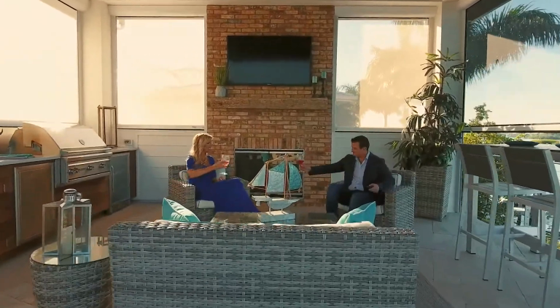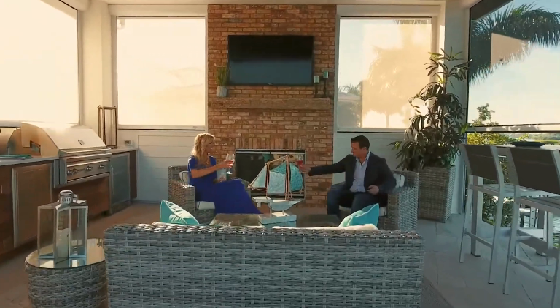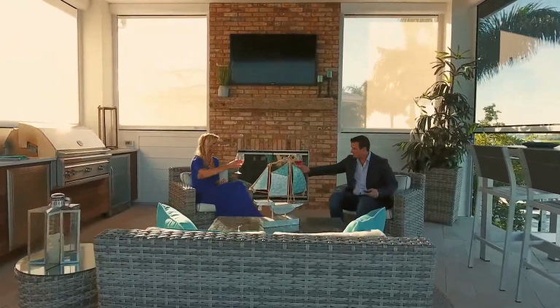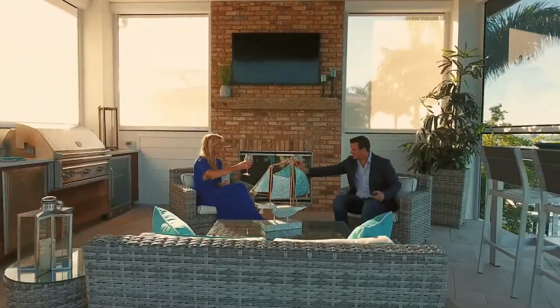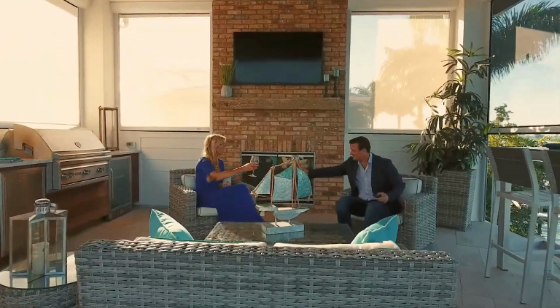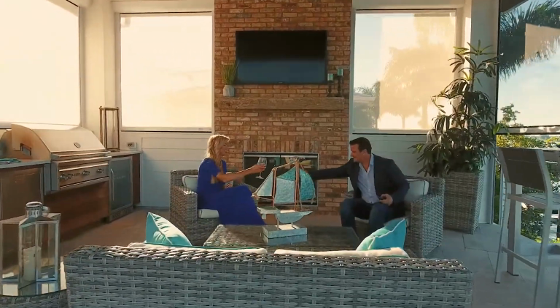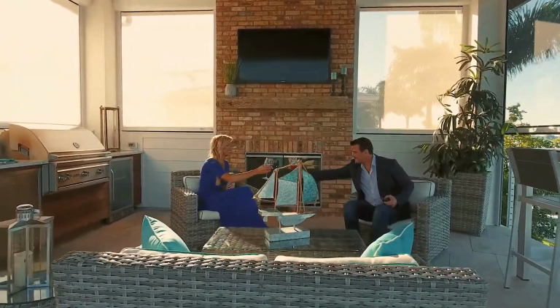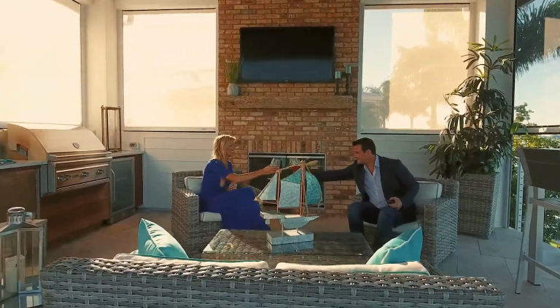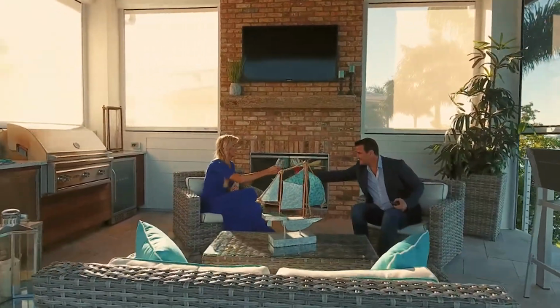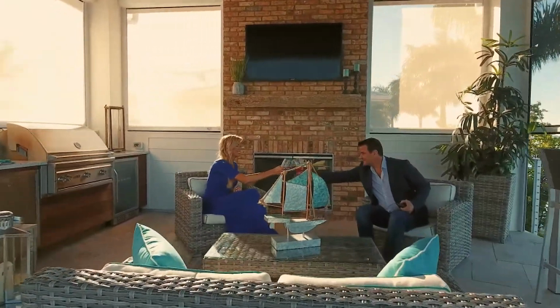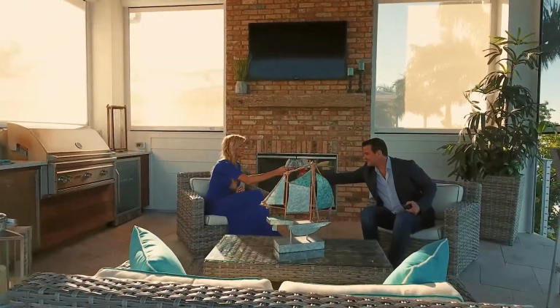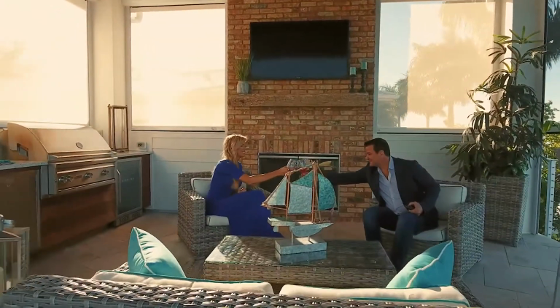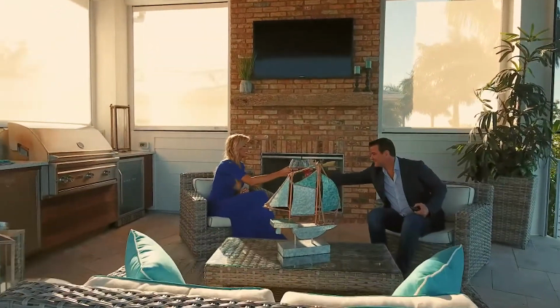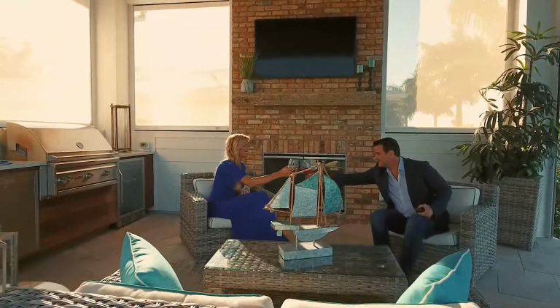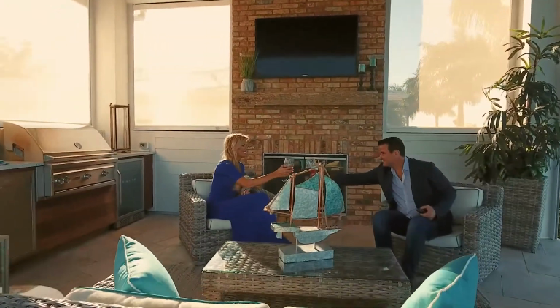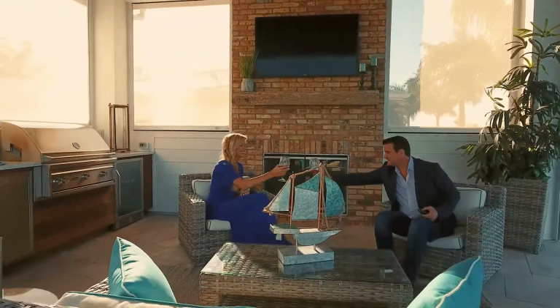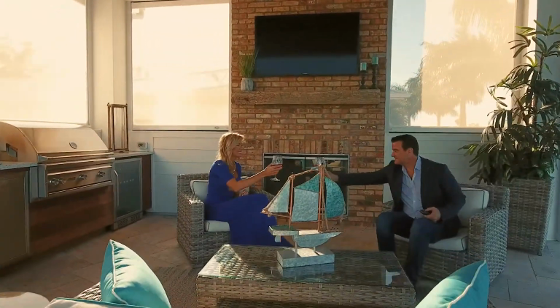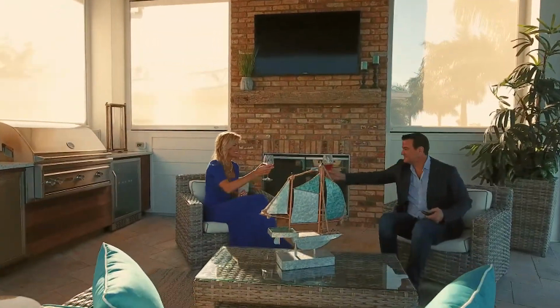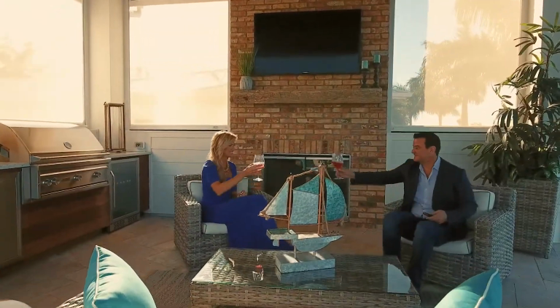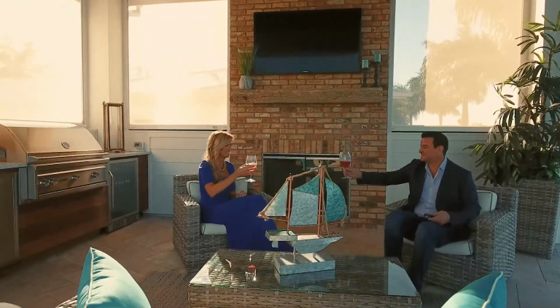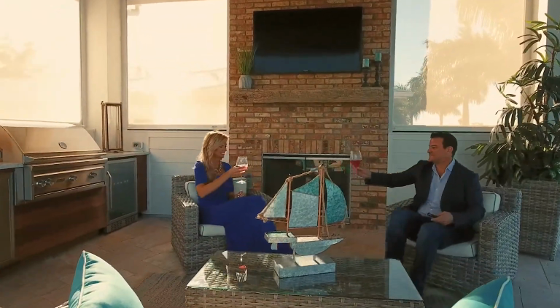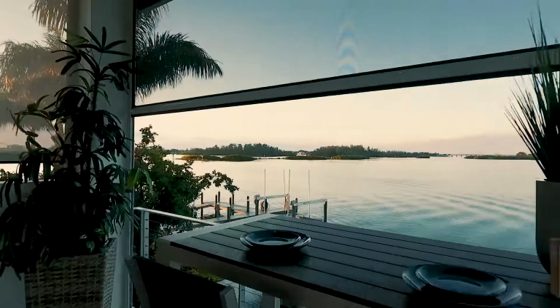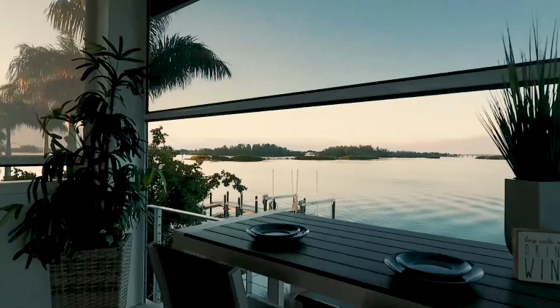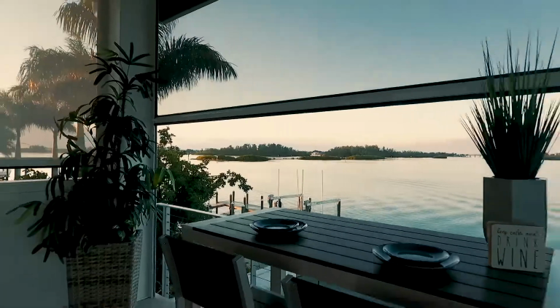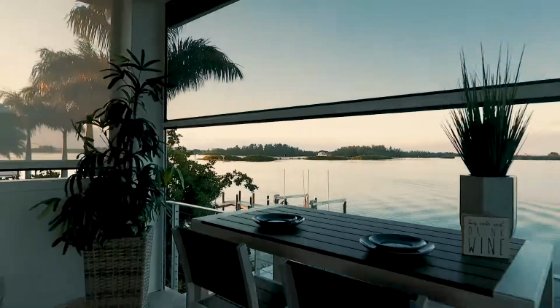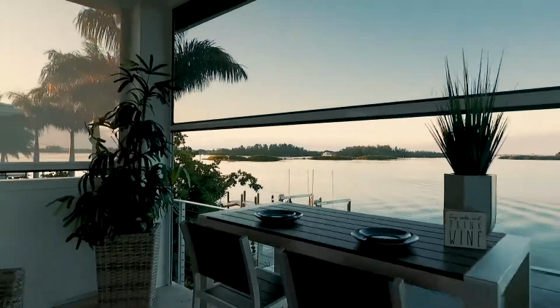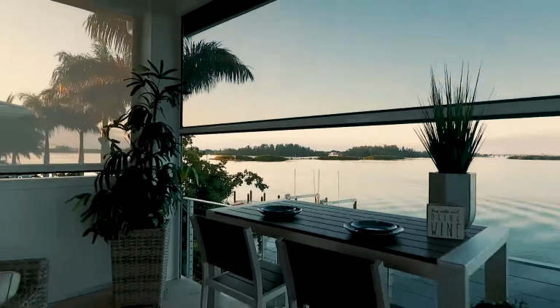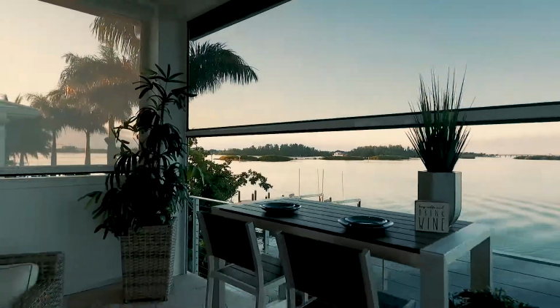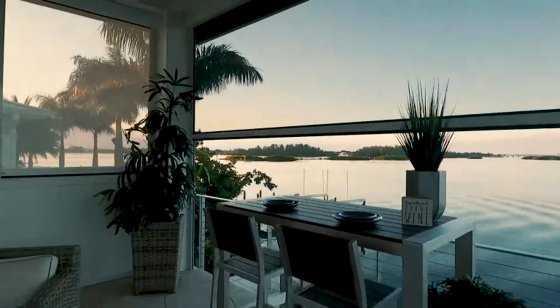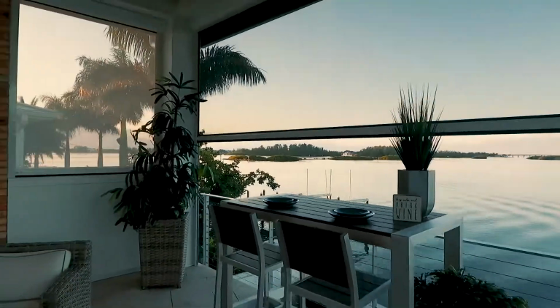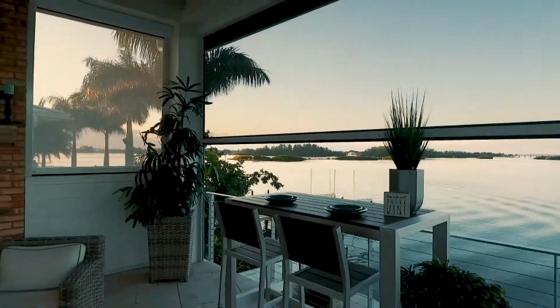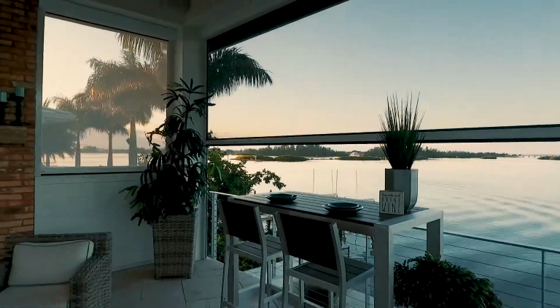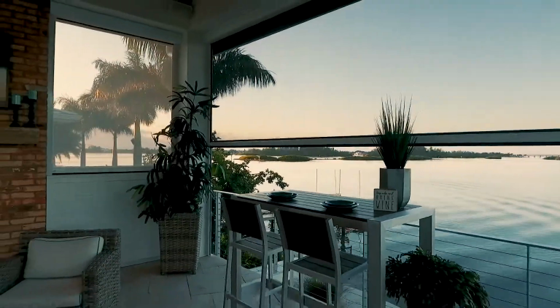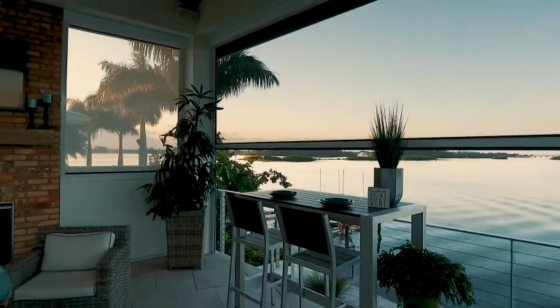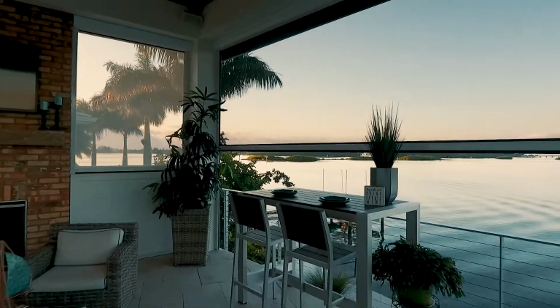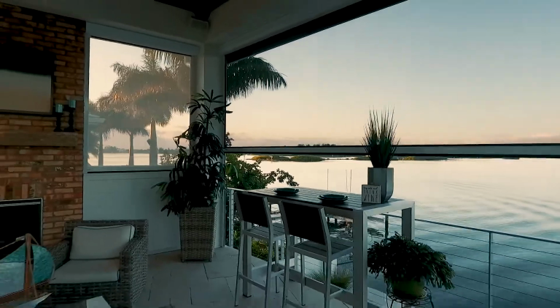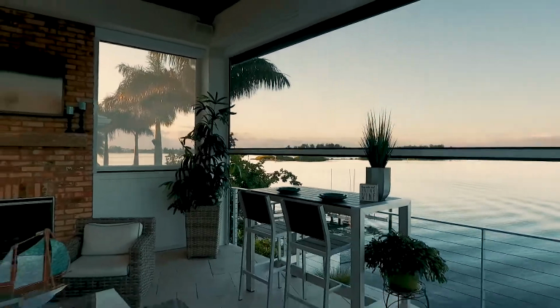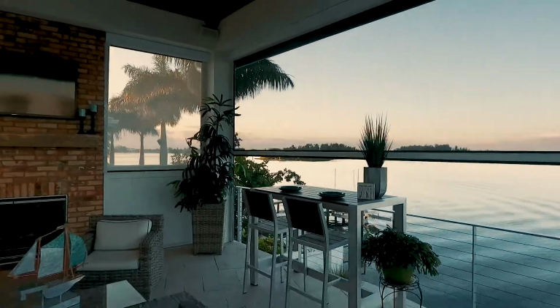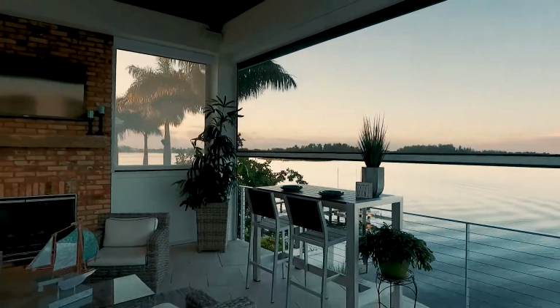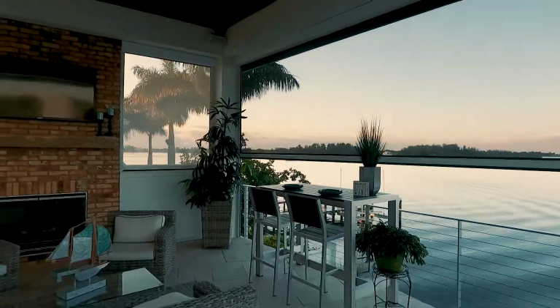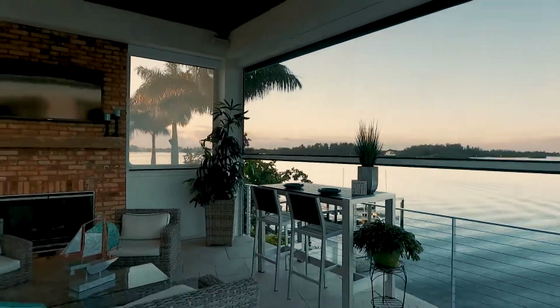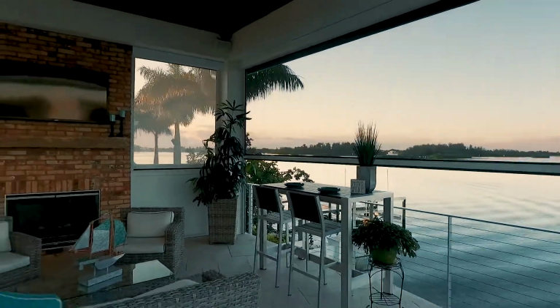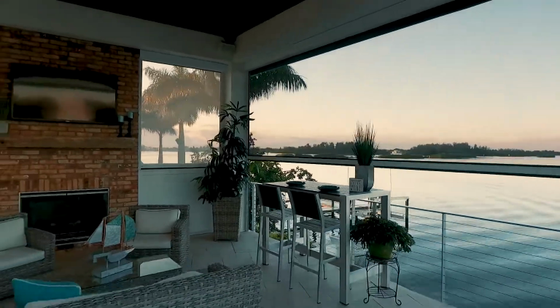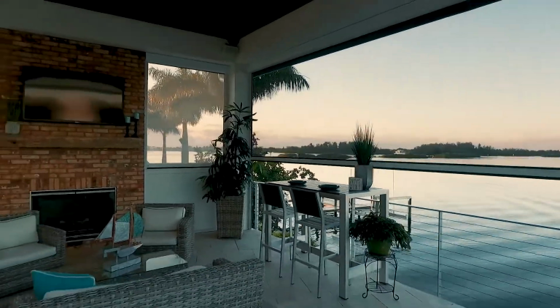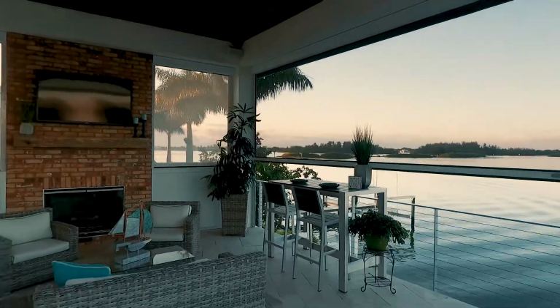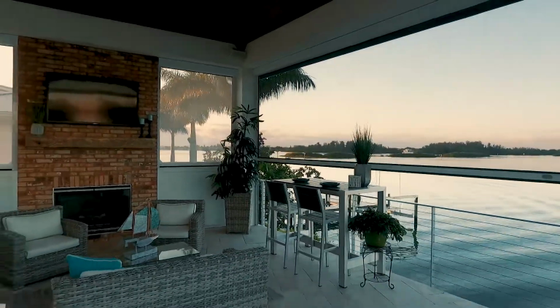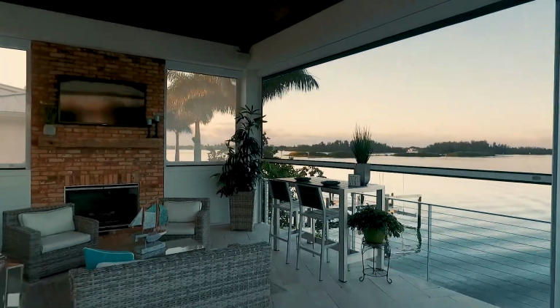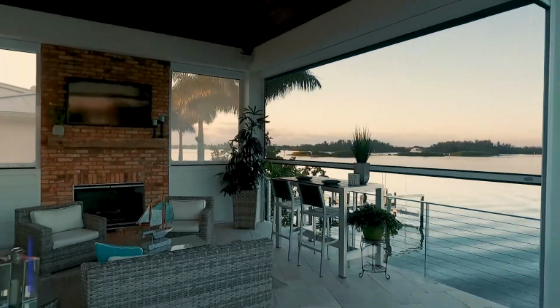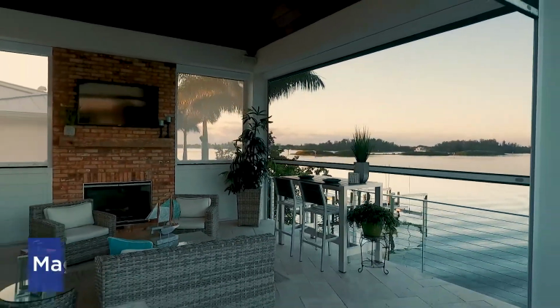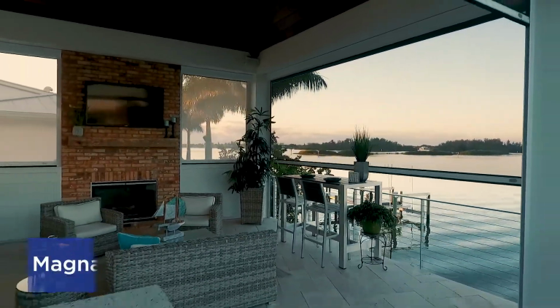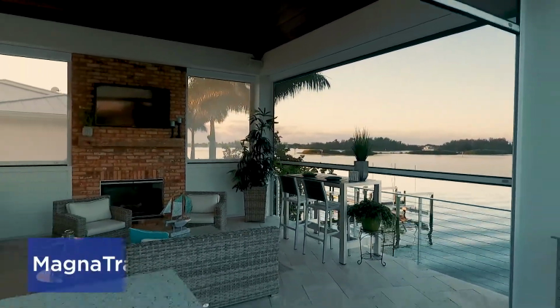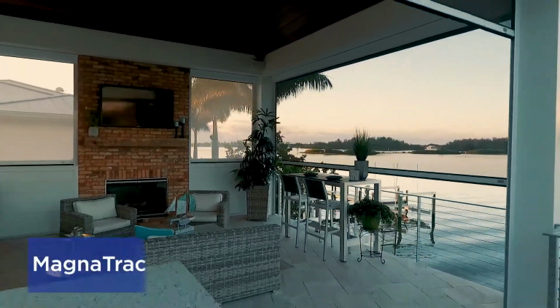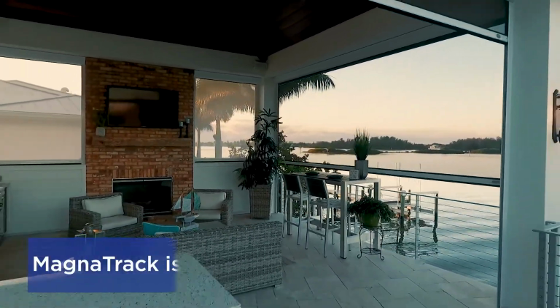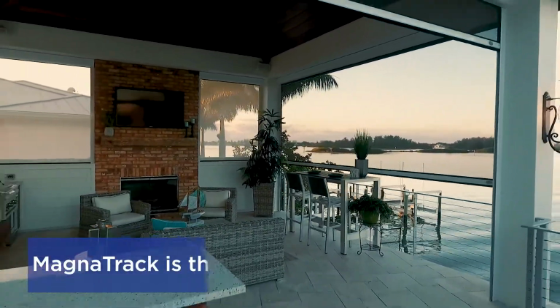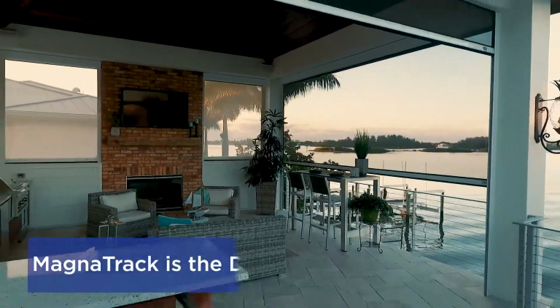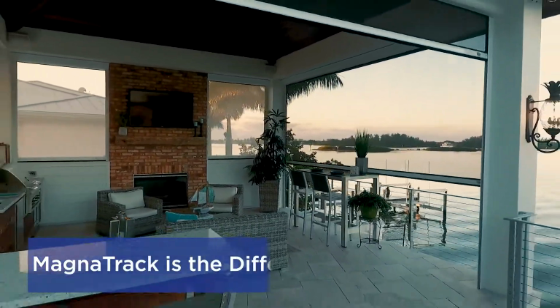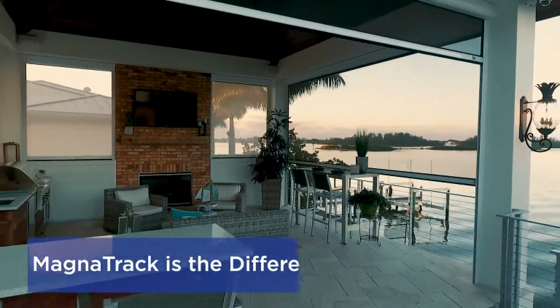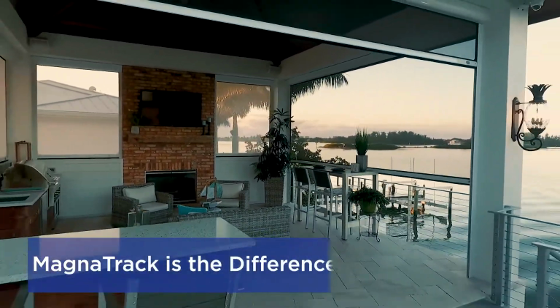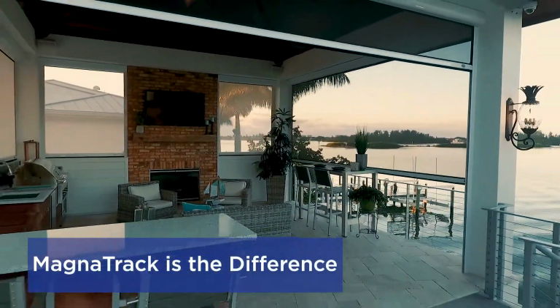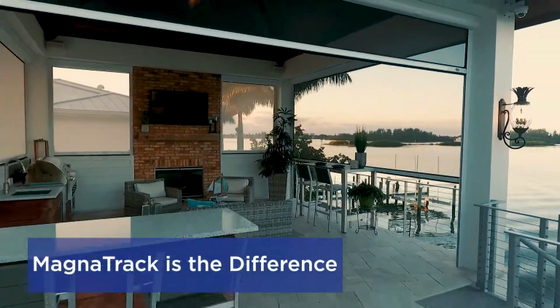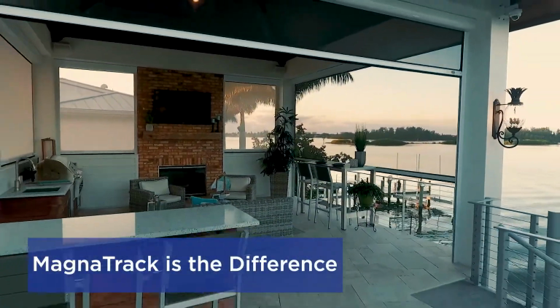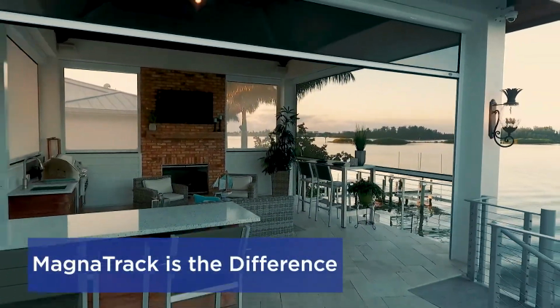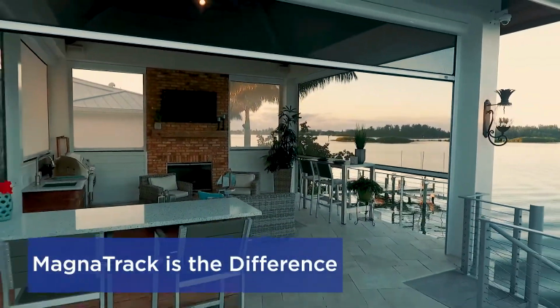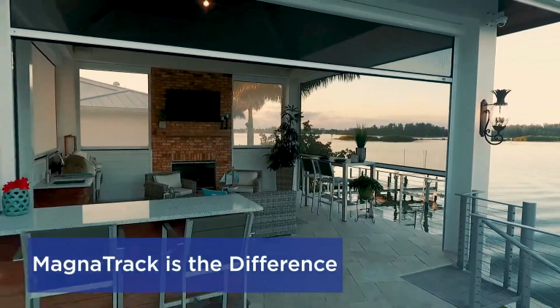Setting the bar for innovation and design. Customizable to fit your needs. Magnatrack is the difference.